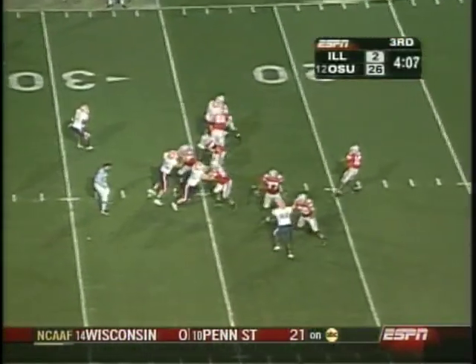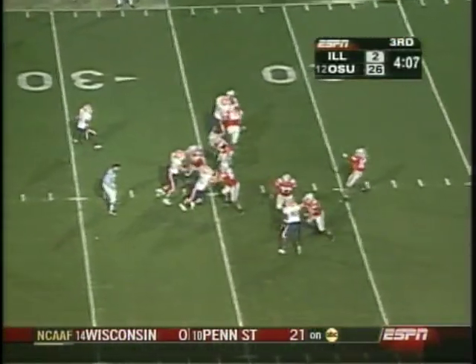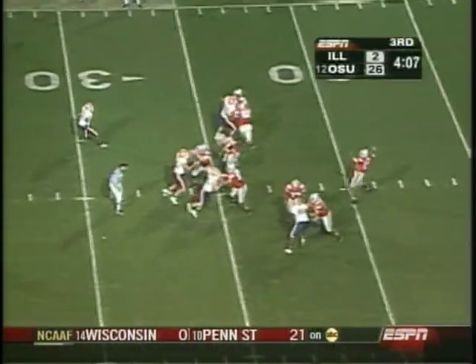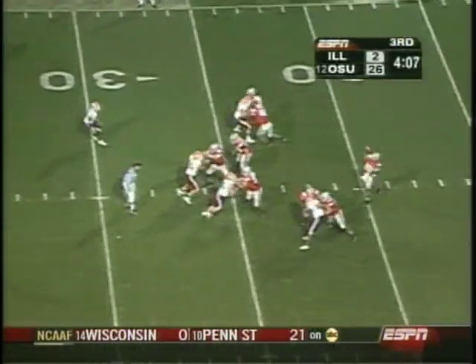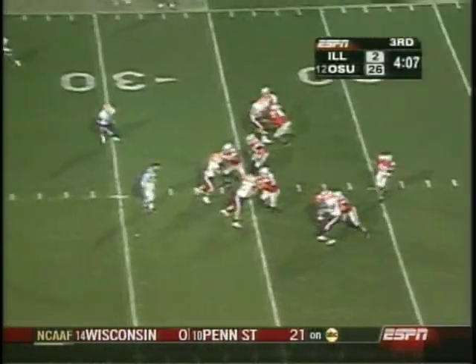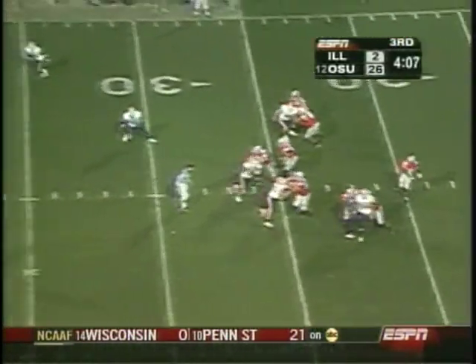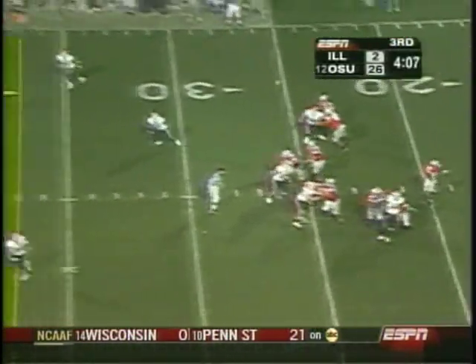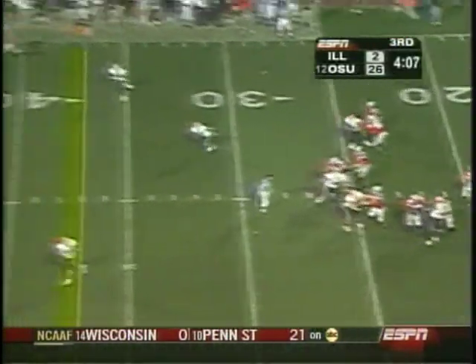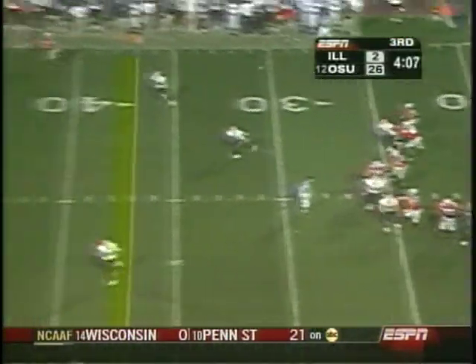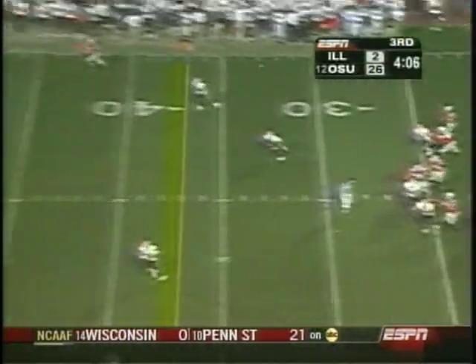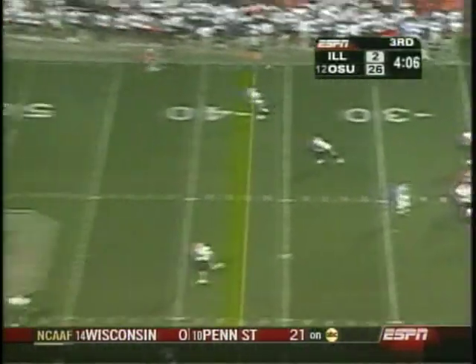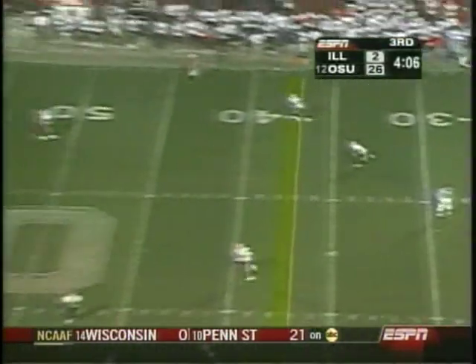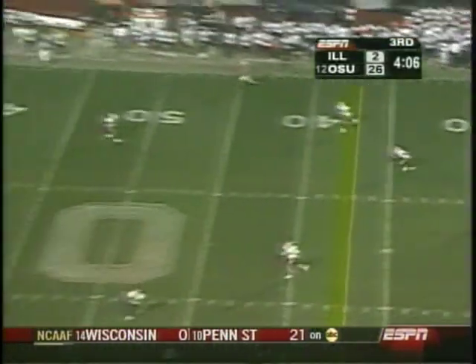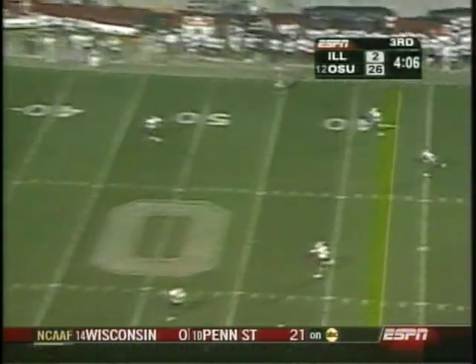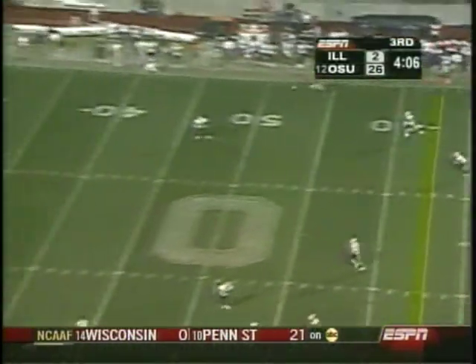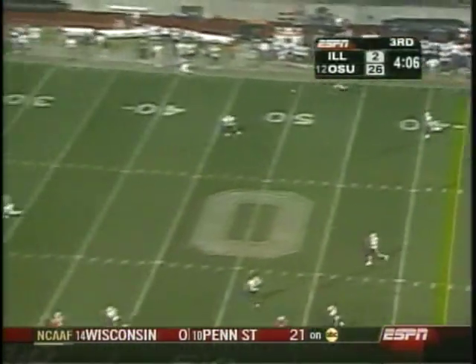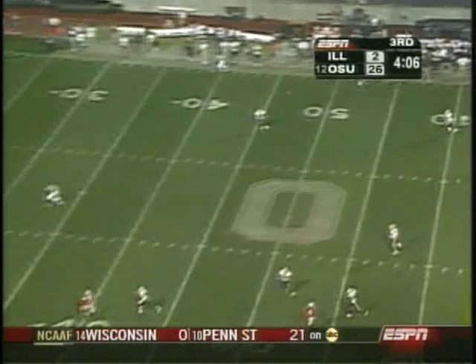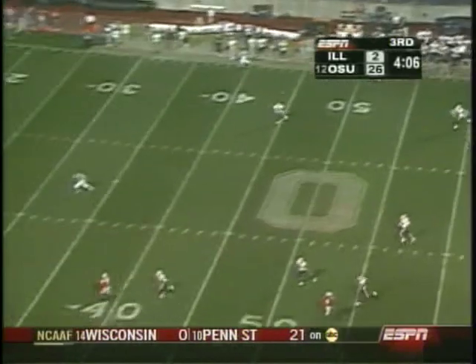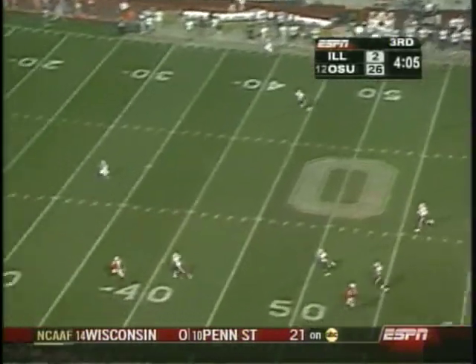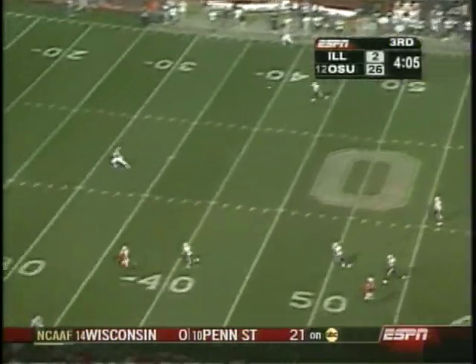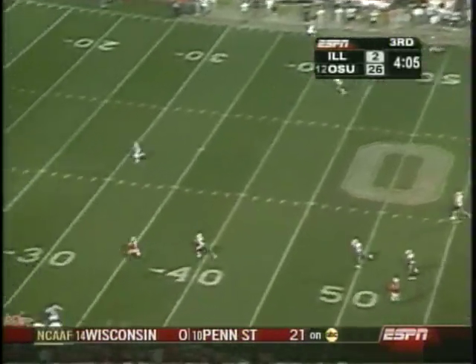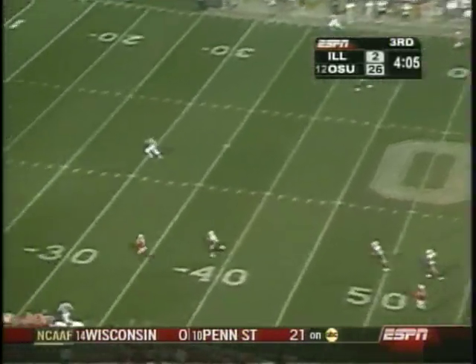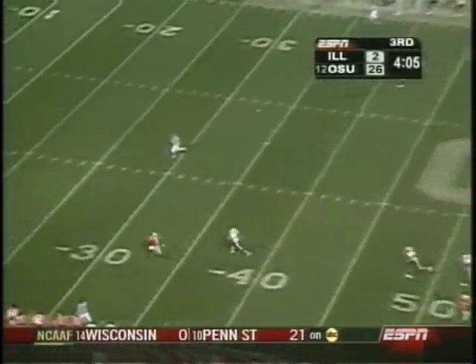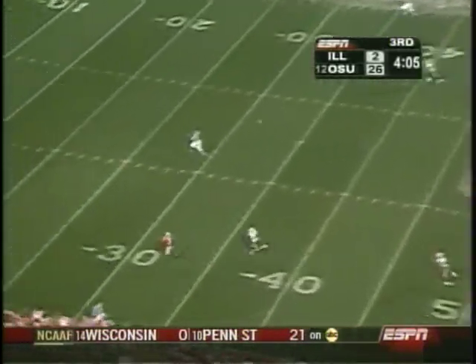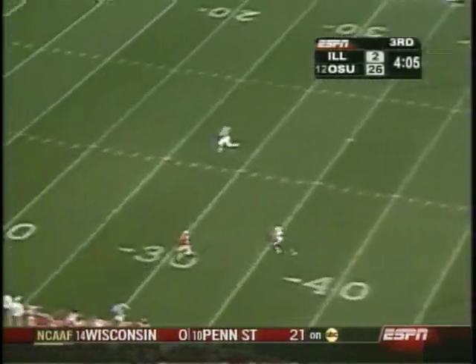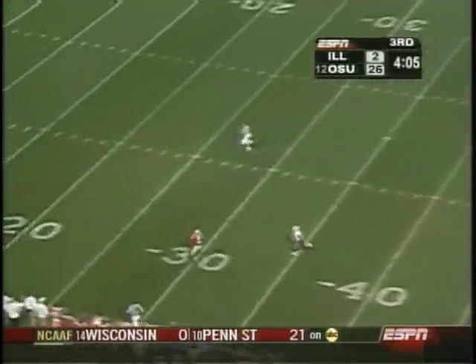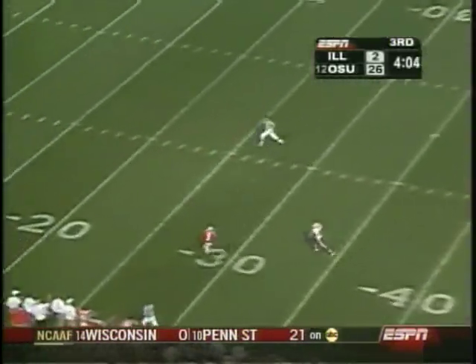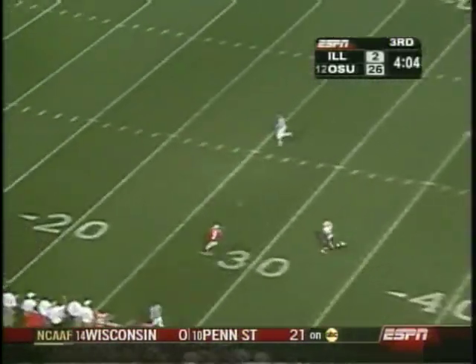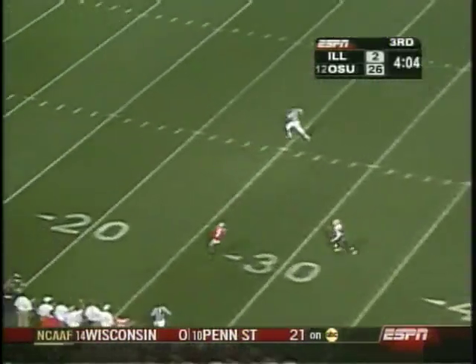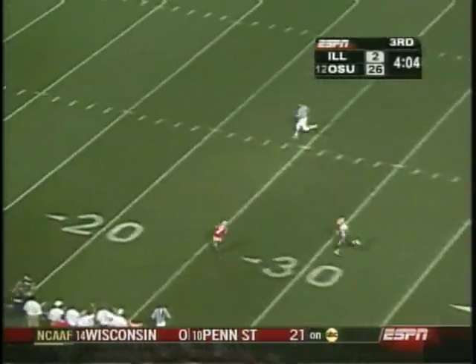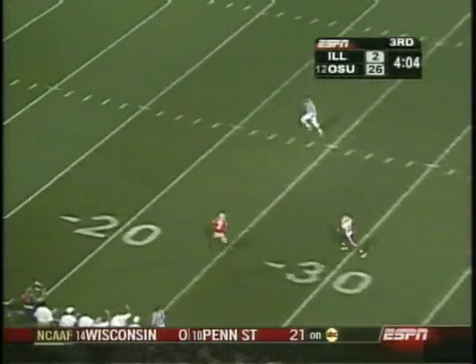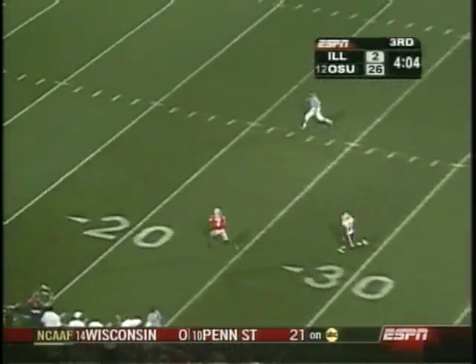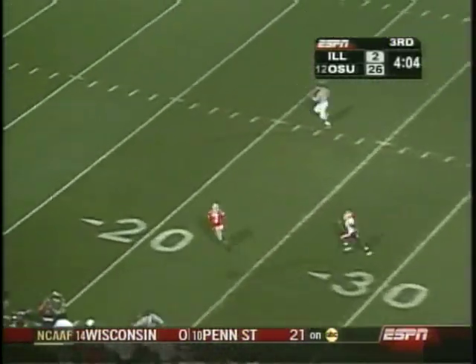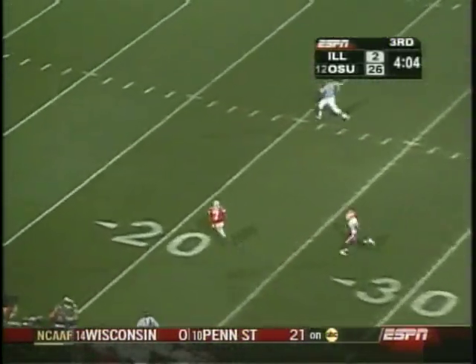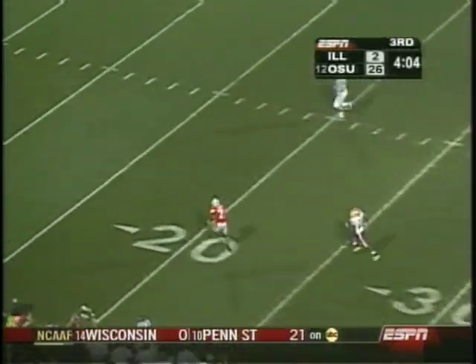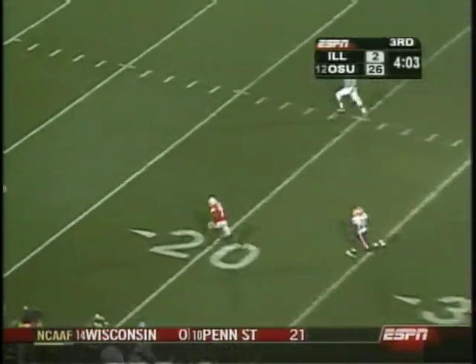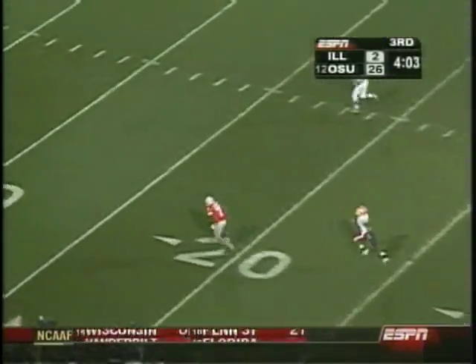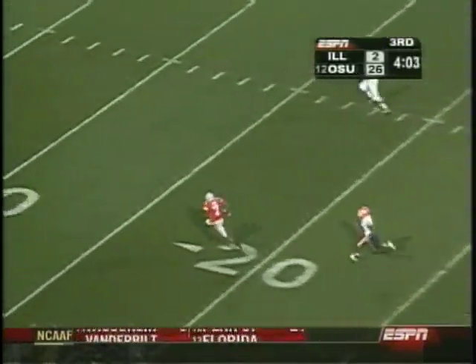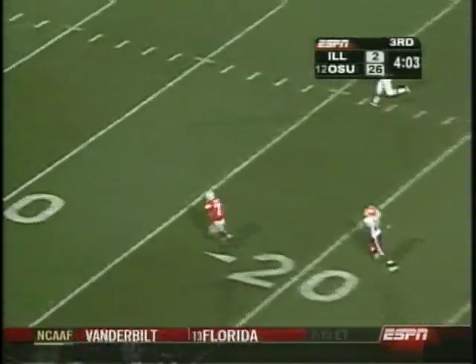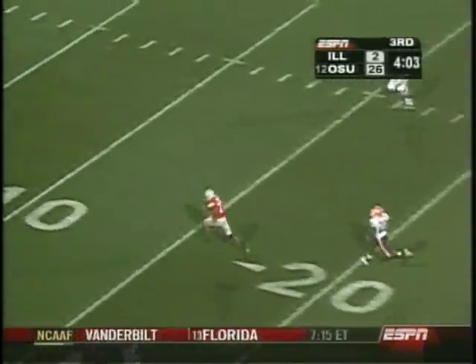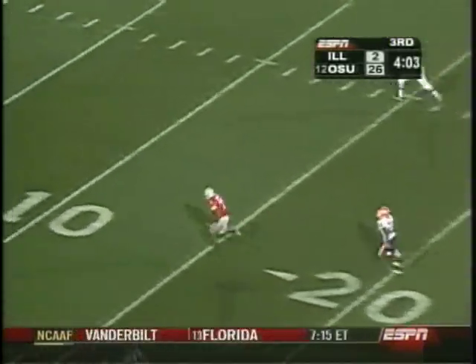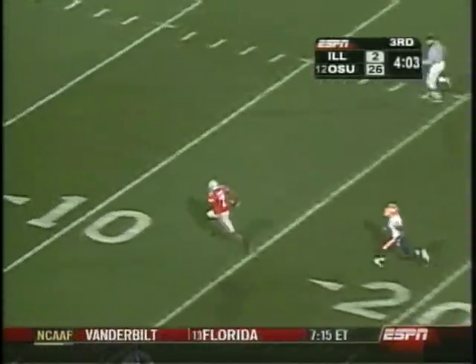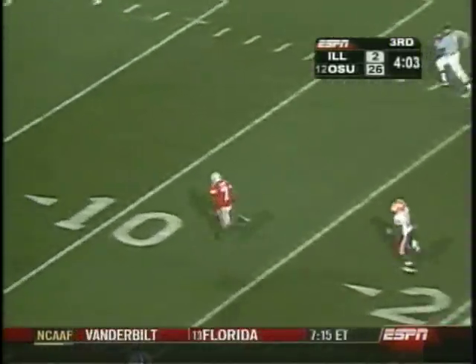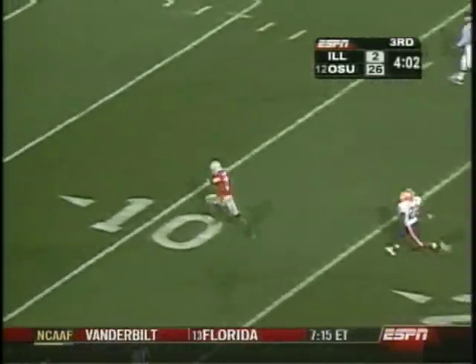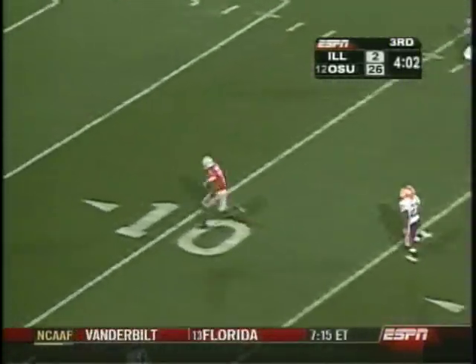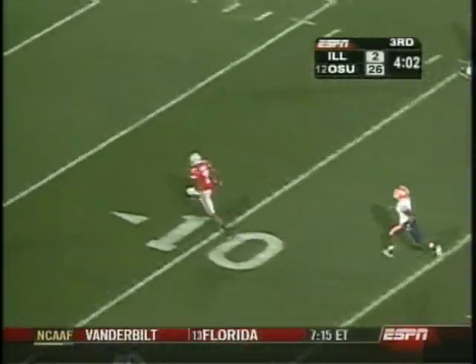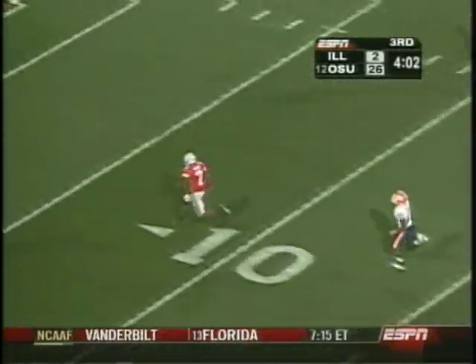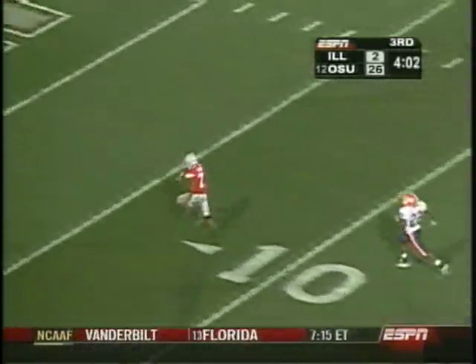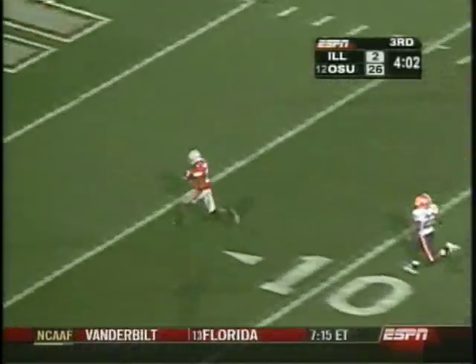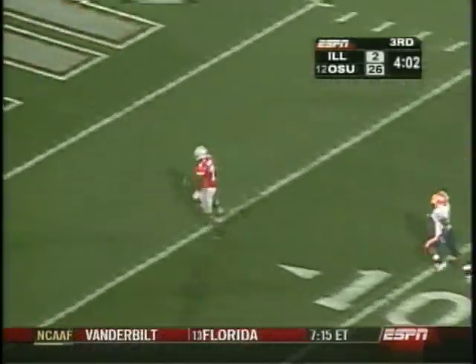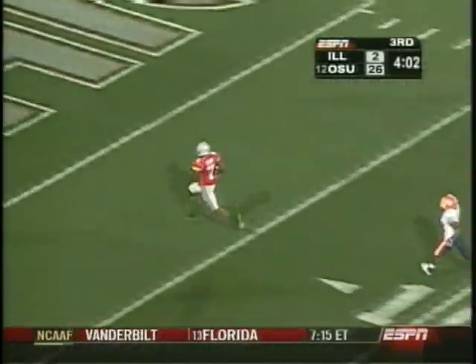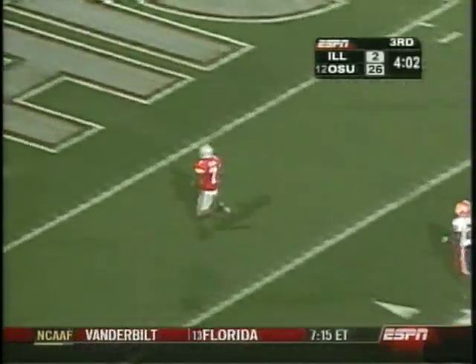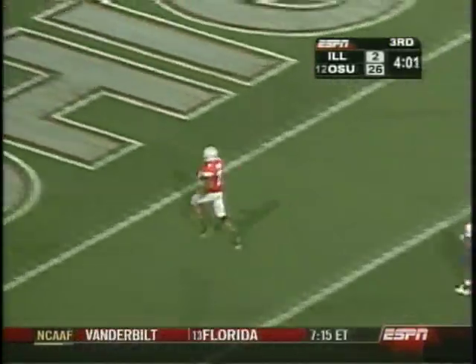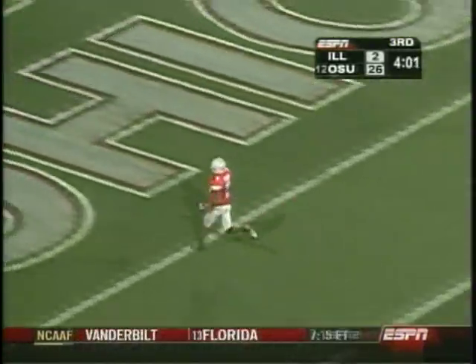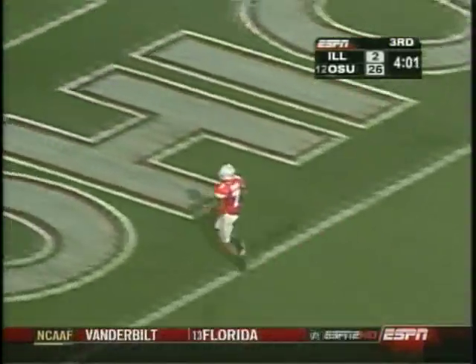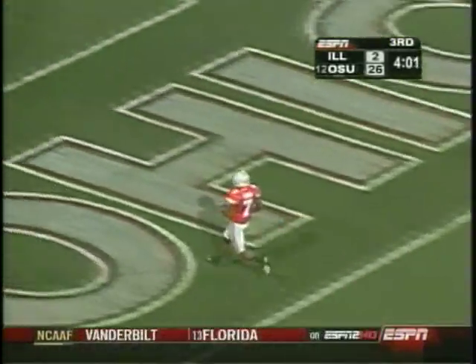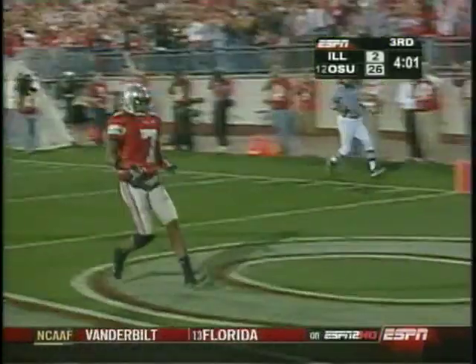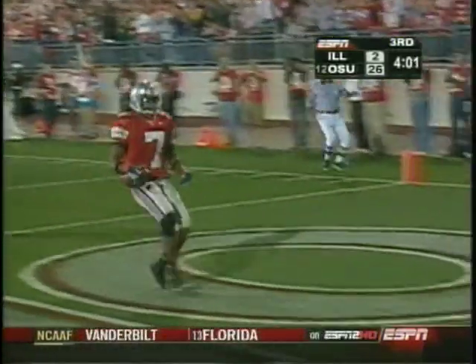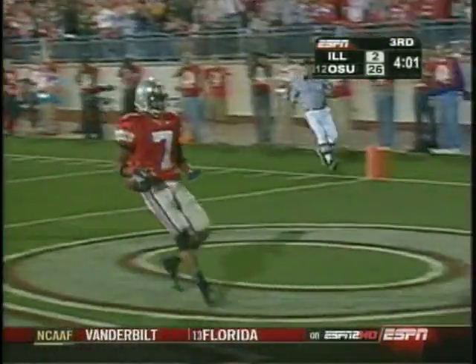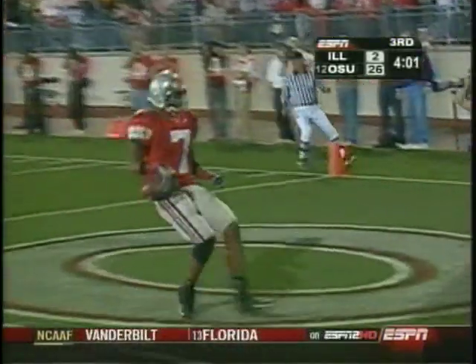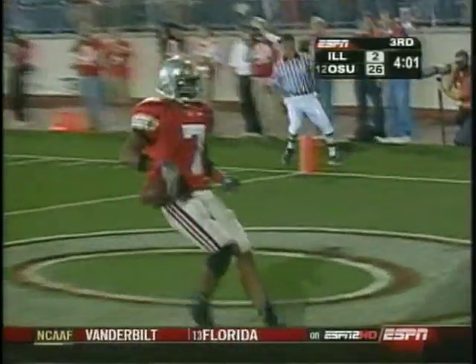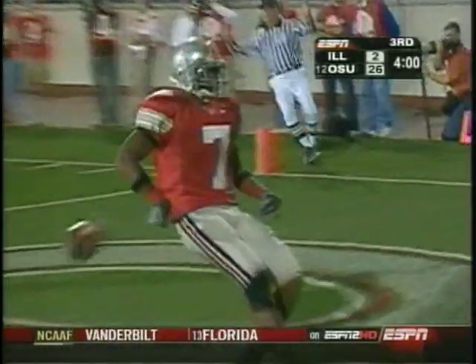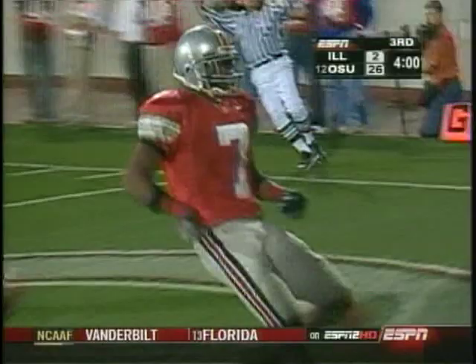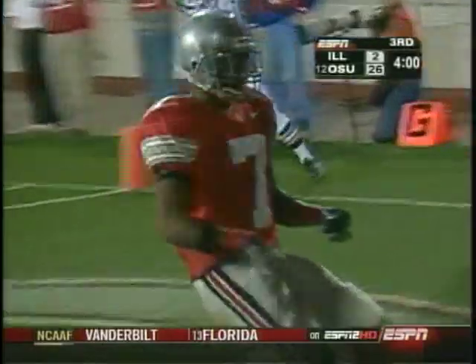158 yards through the skies, looking to add to that total. Has a man wide open, and it's a touchdown!